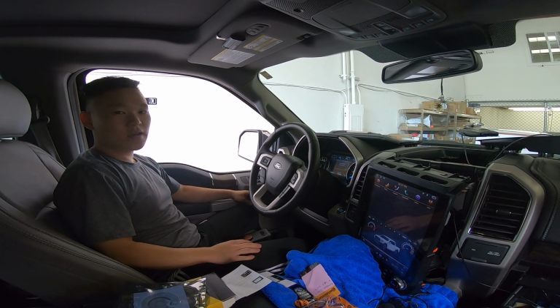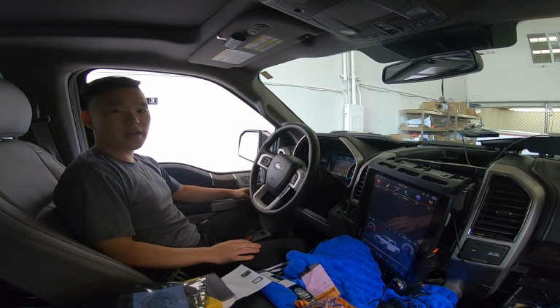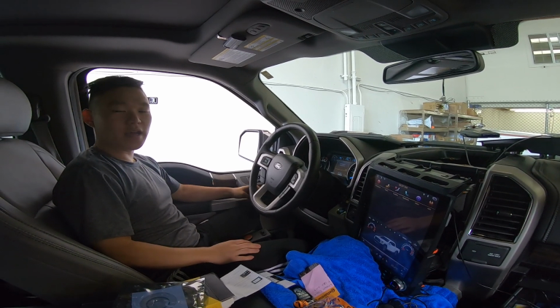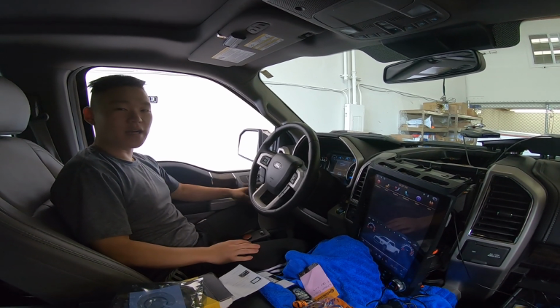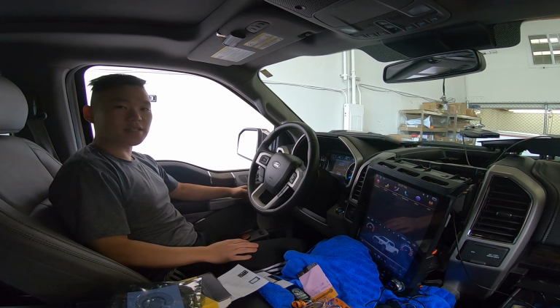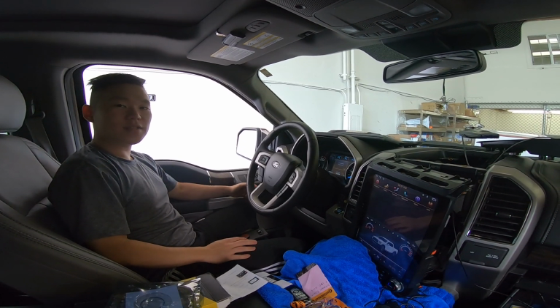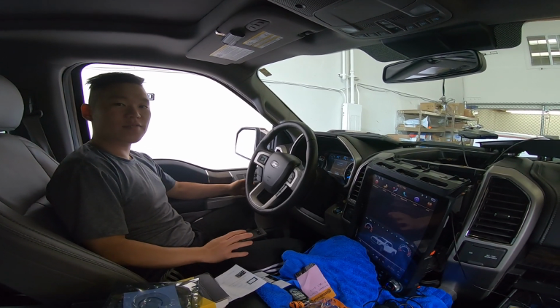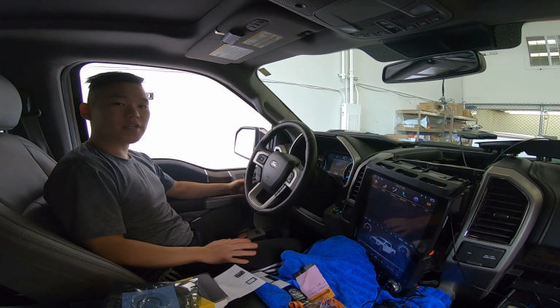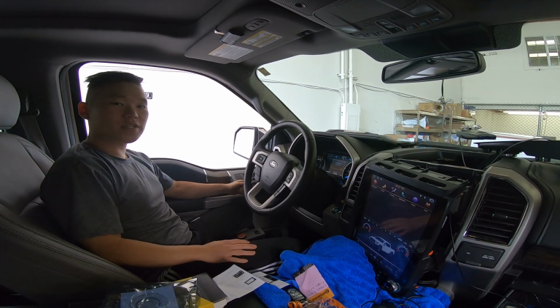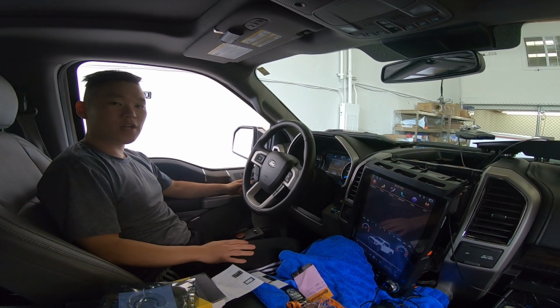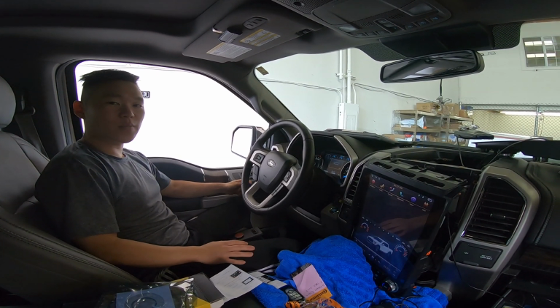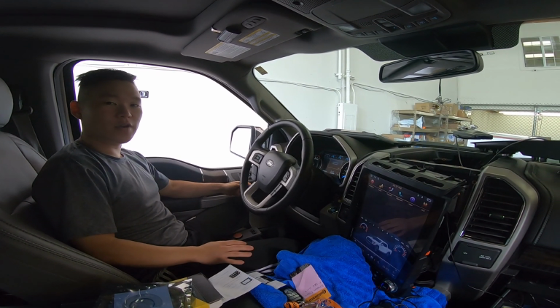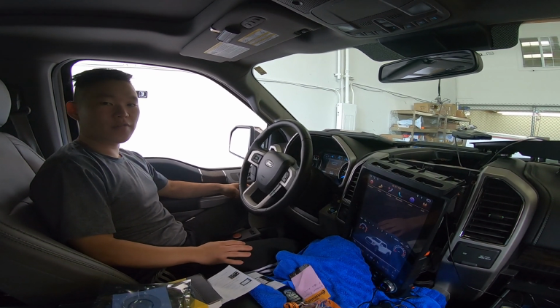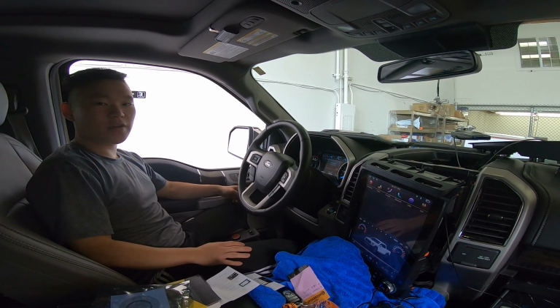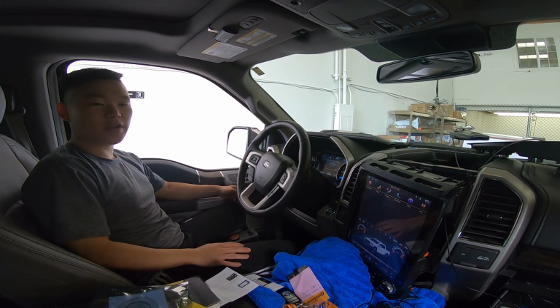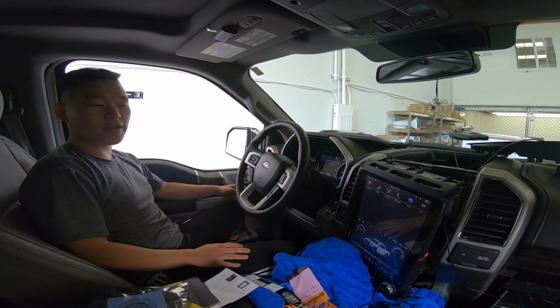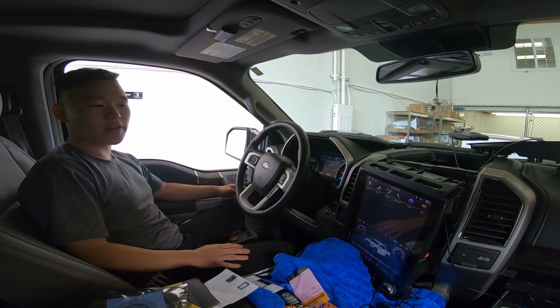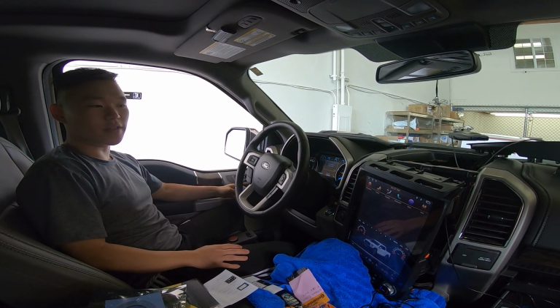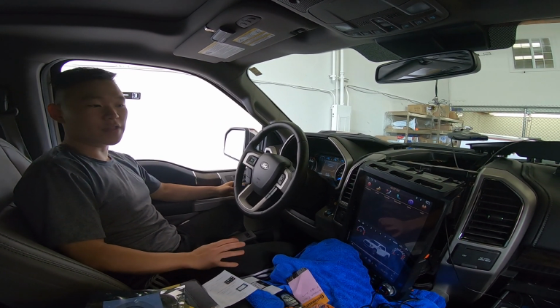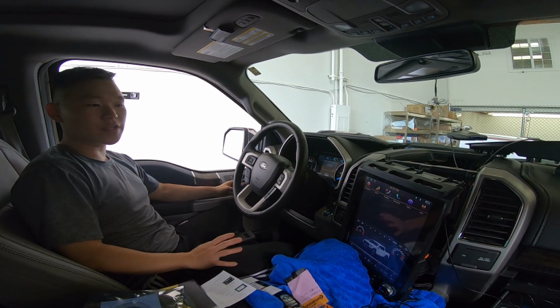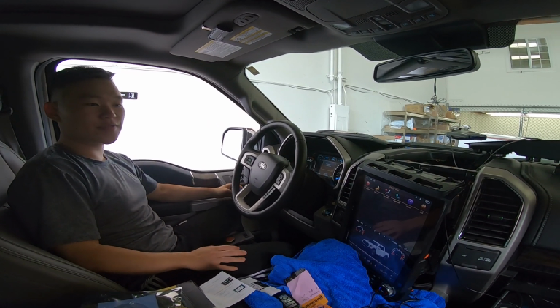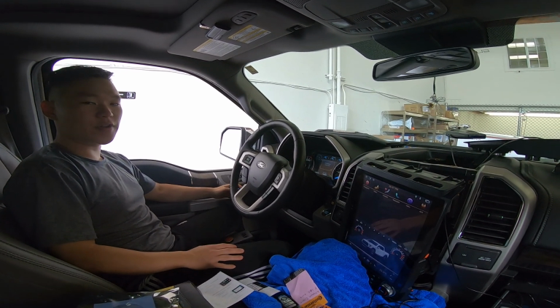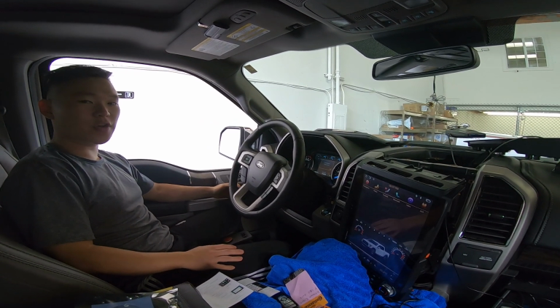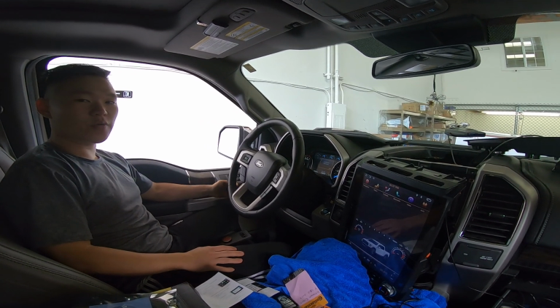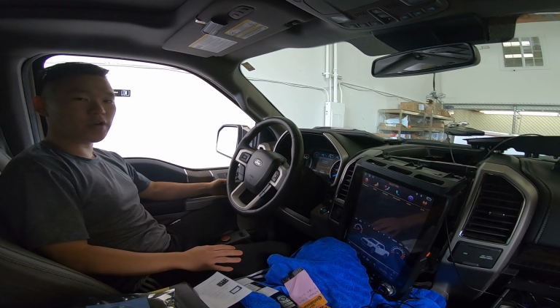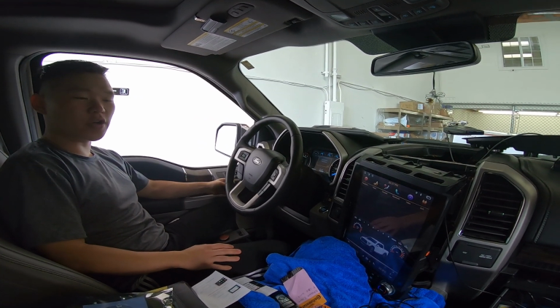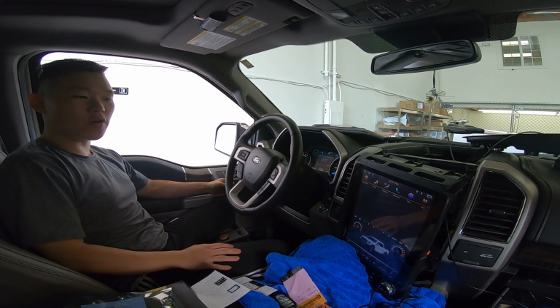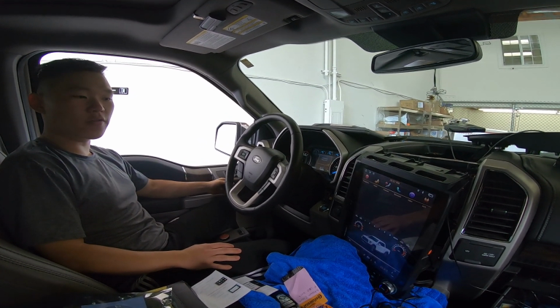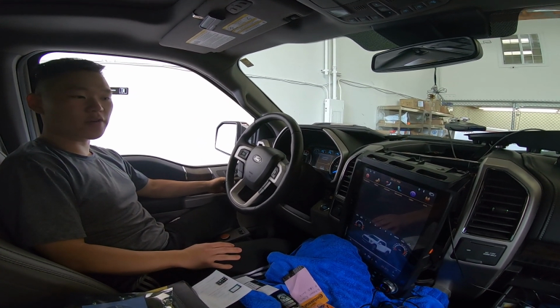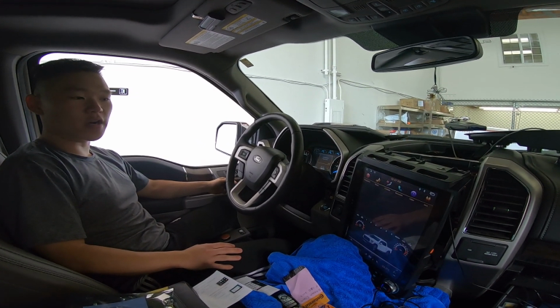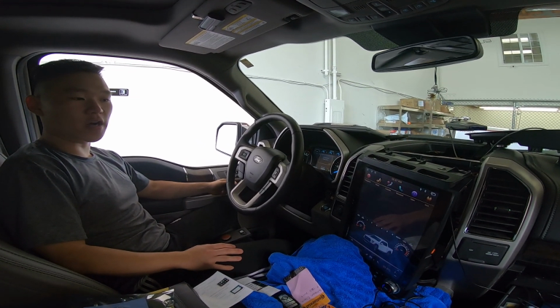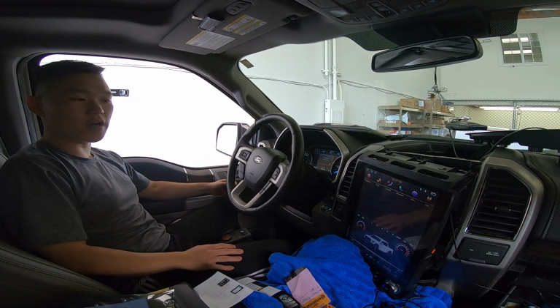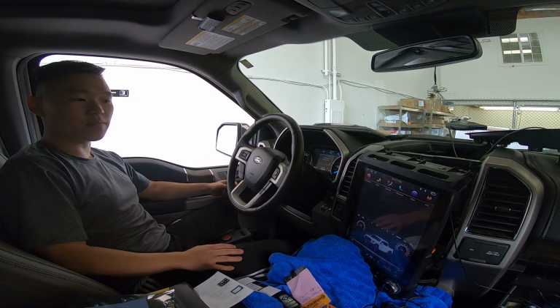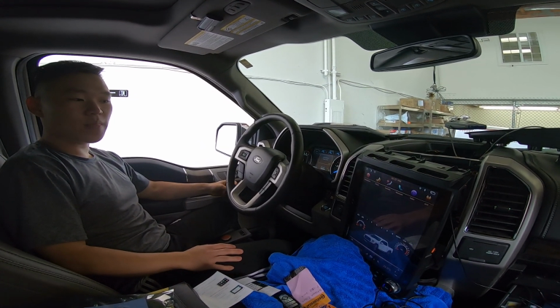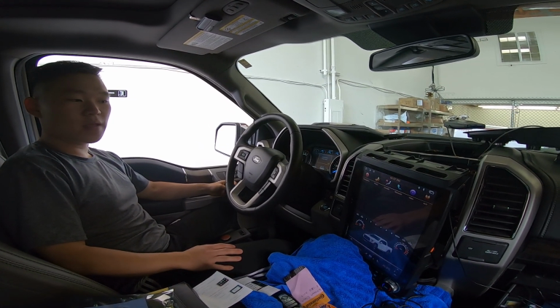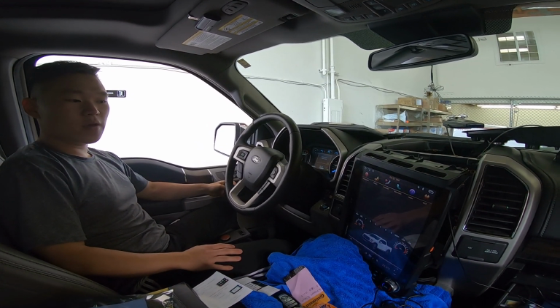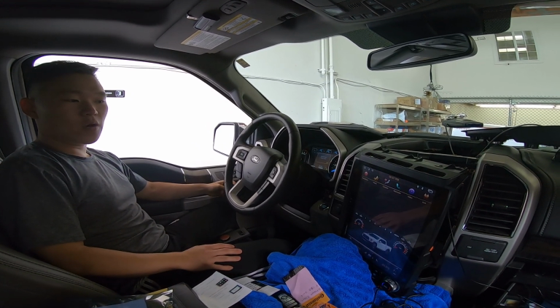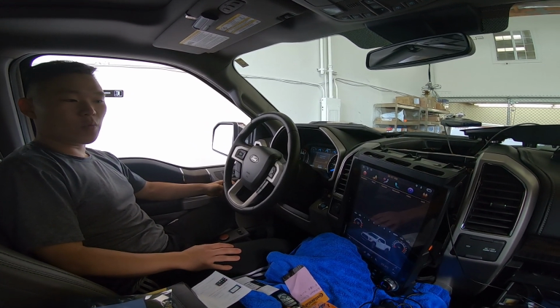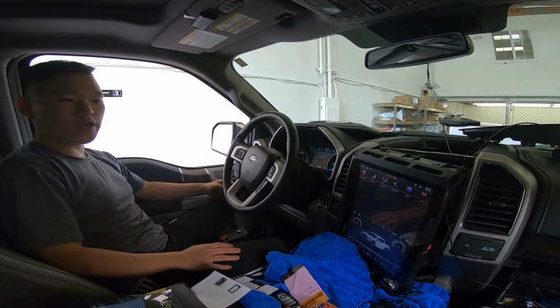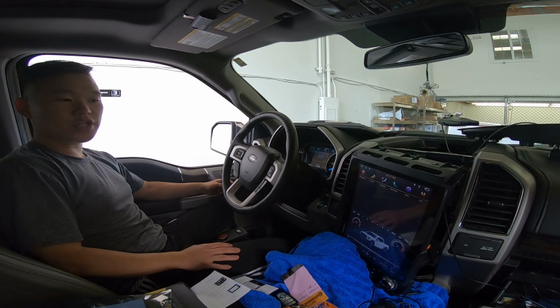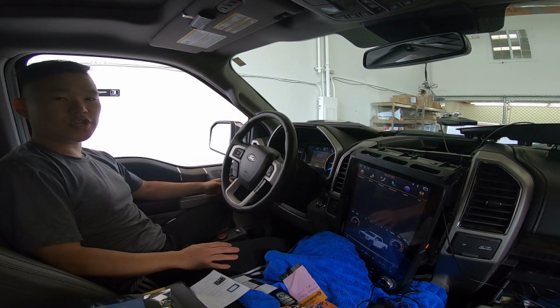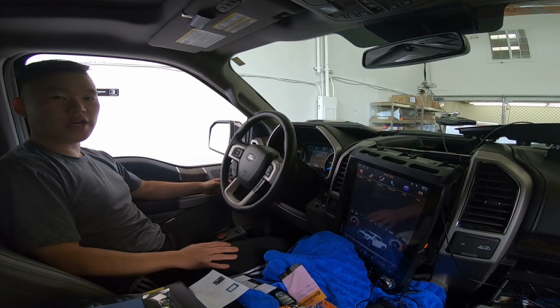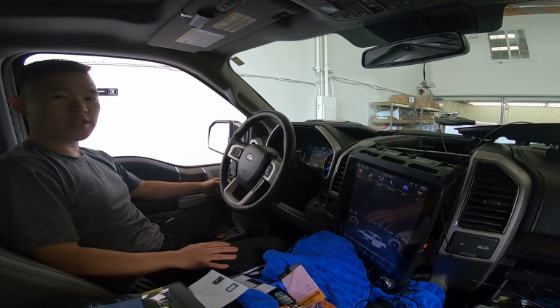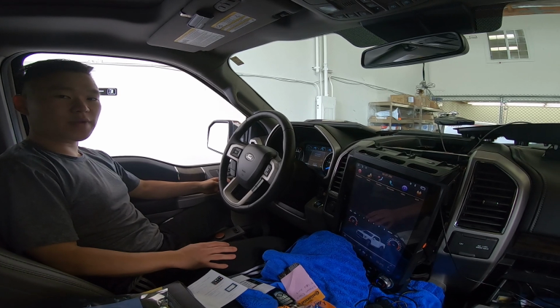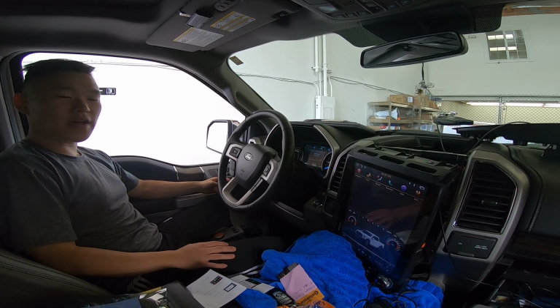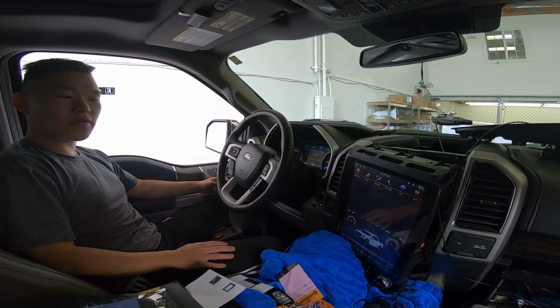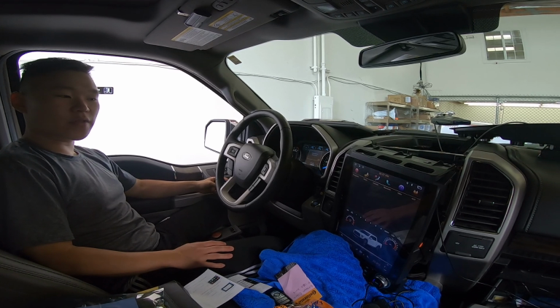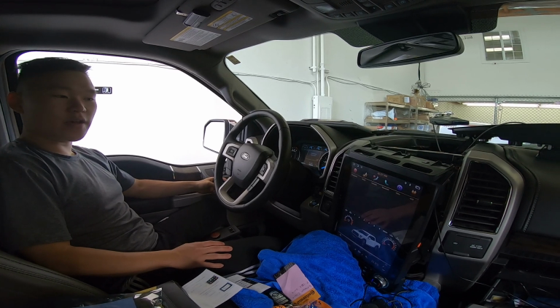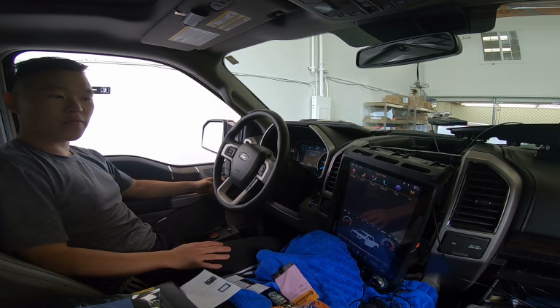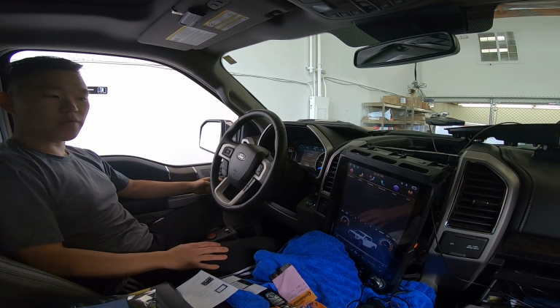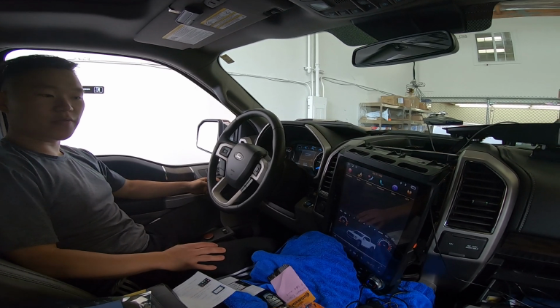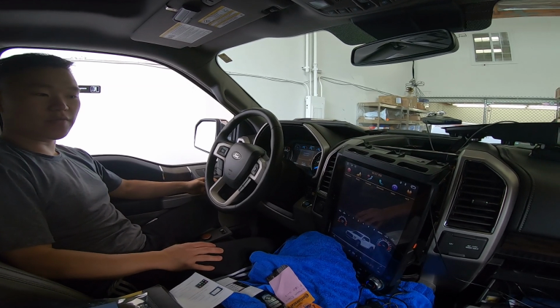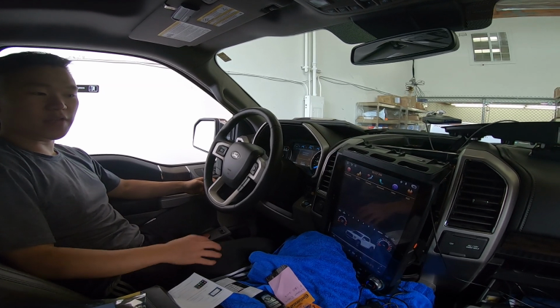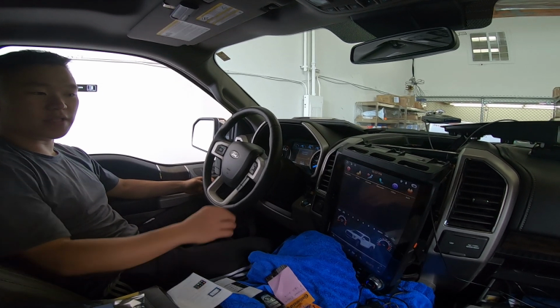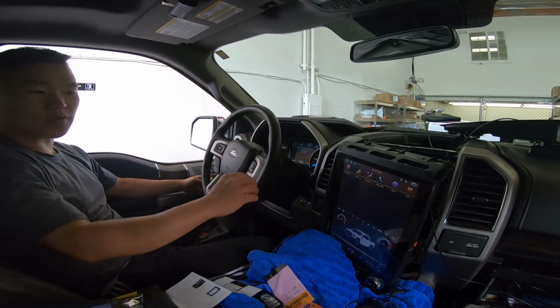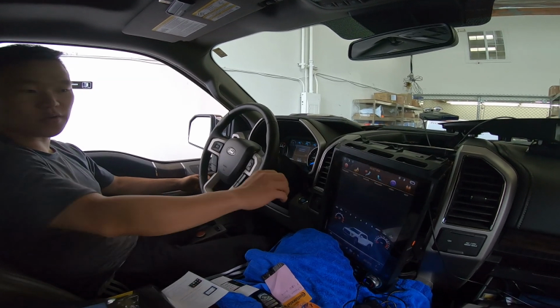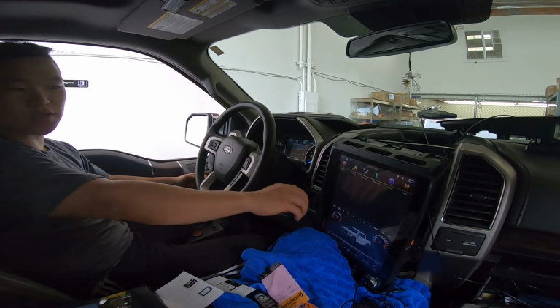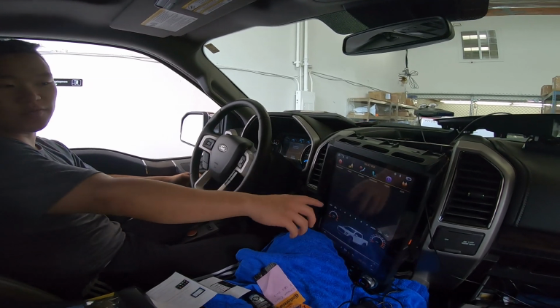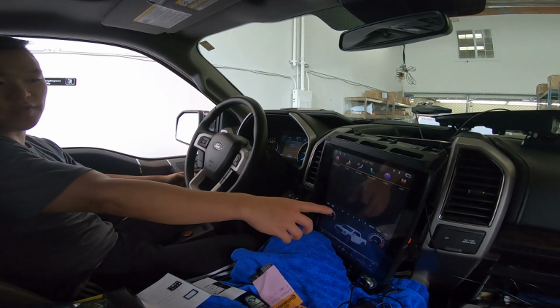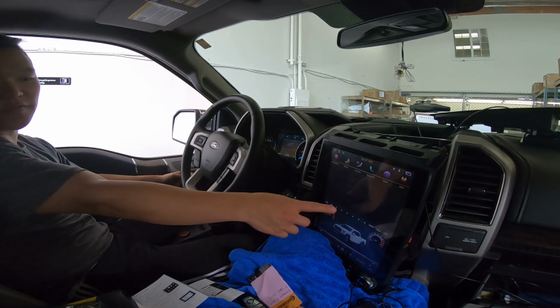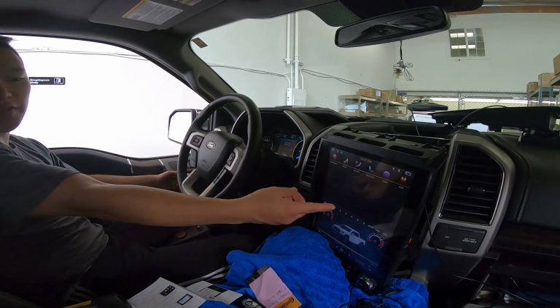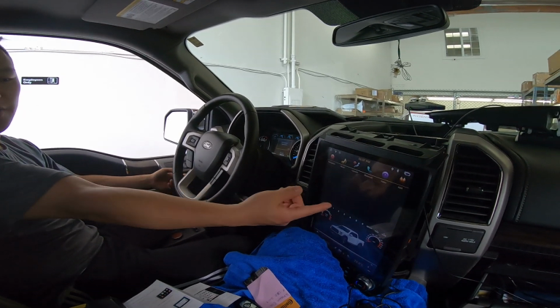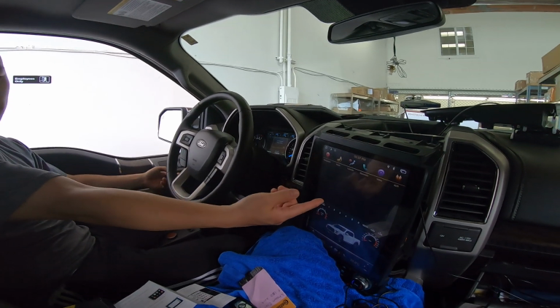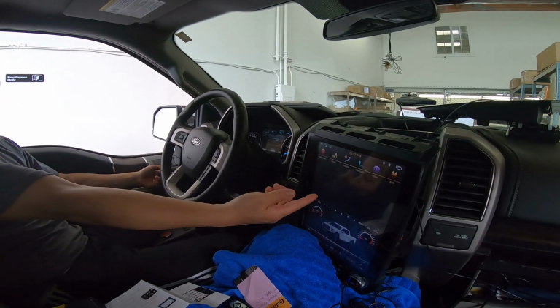Hey guys, it's Phoenix Automotive here again and in this video we're going to go over one issue you guys have been having with the F-150s or 250/350.